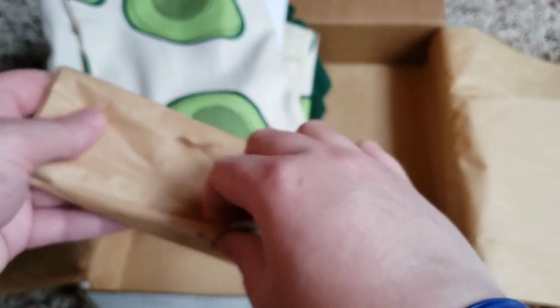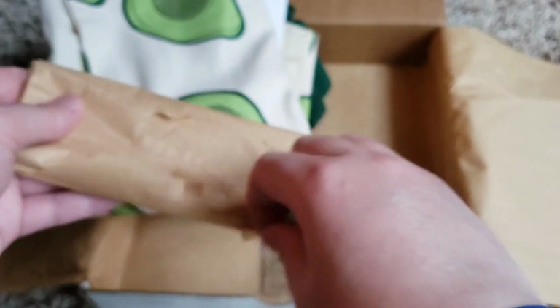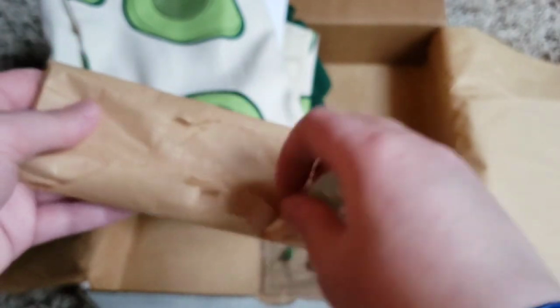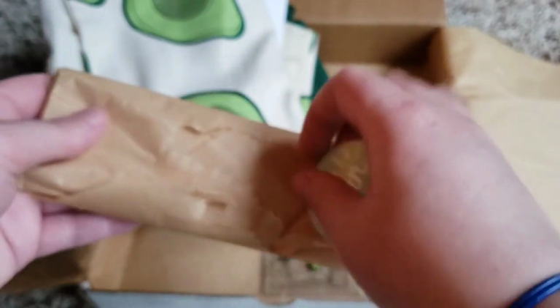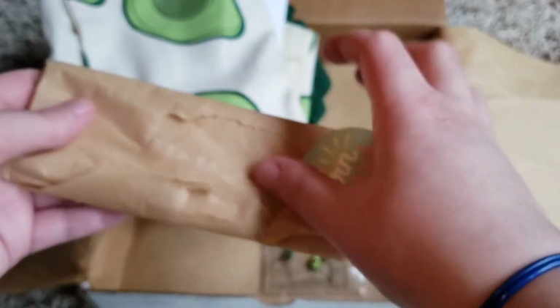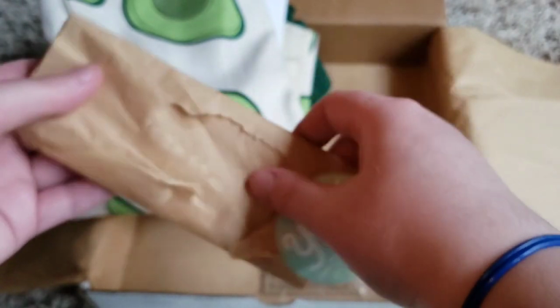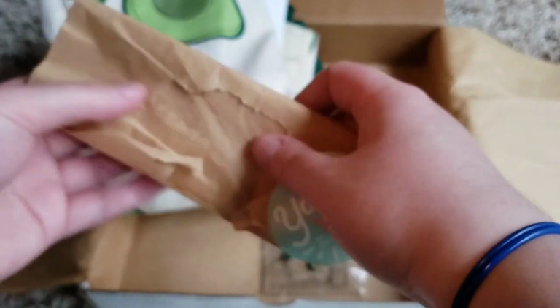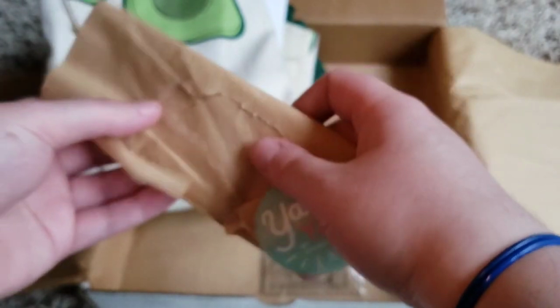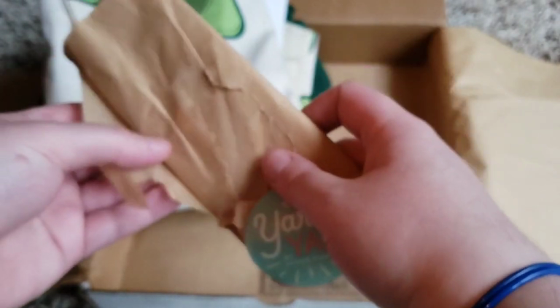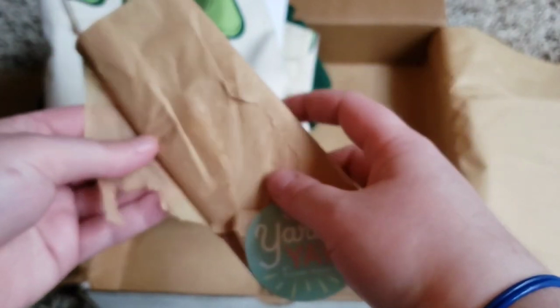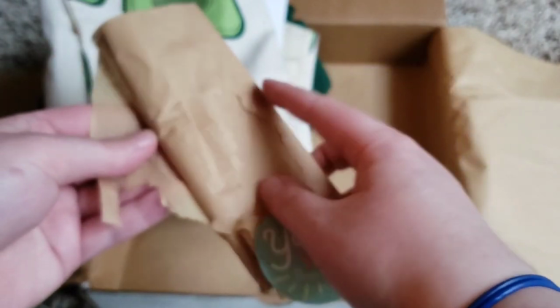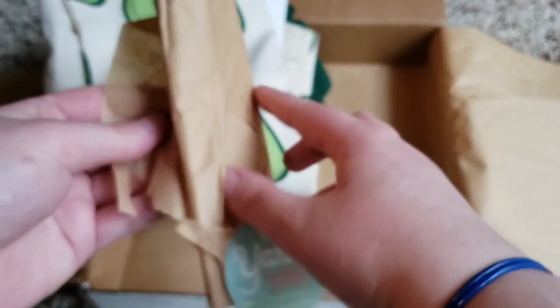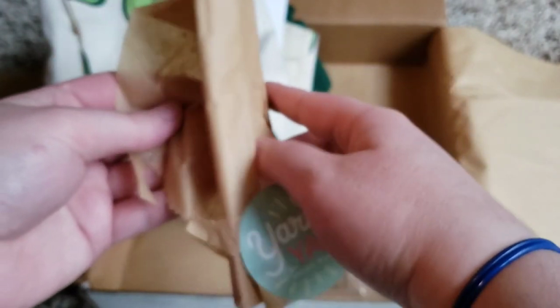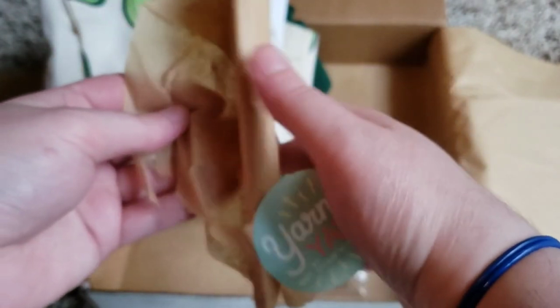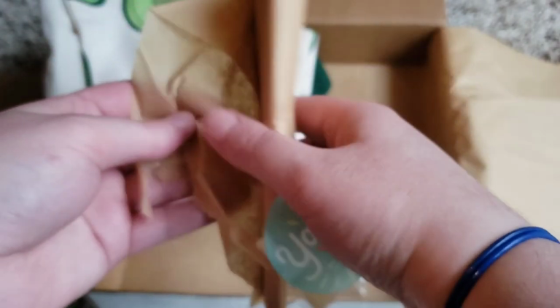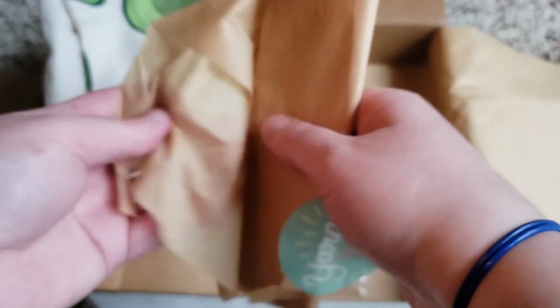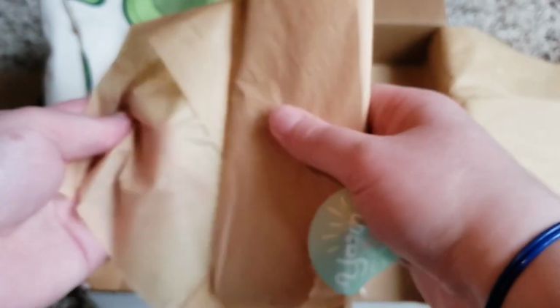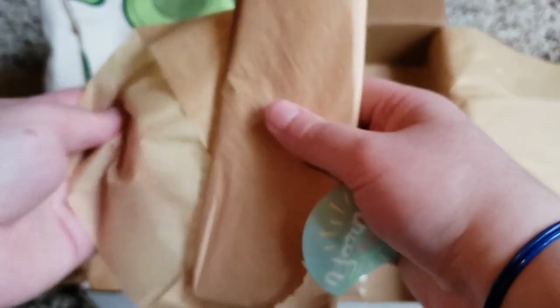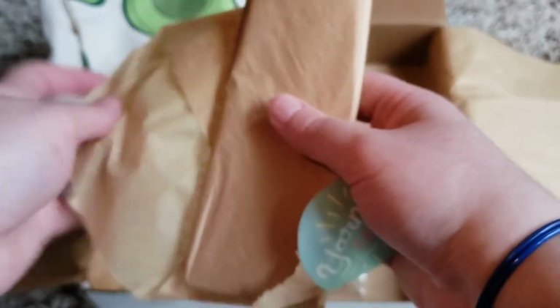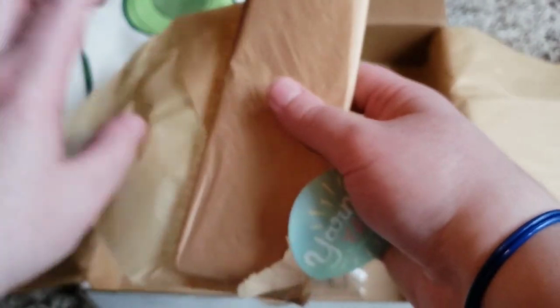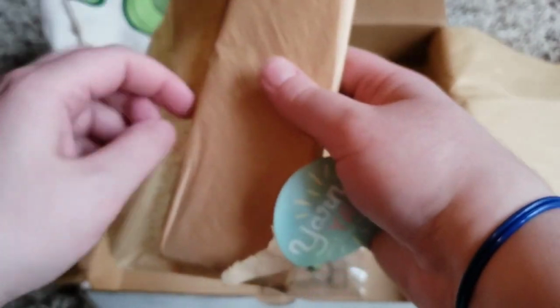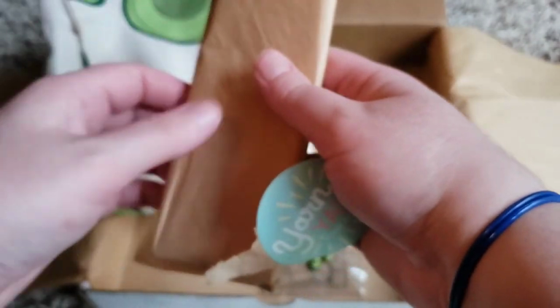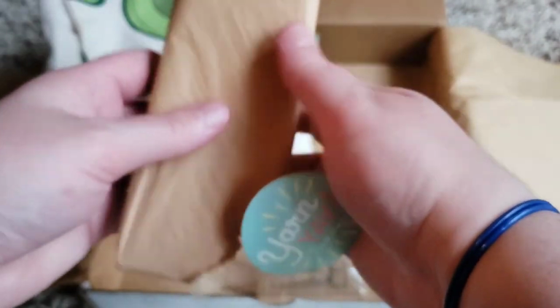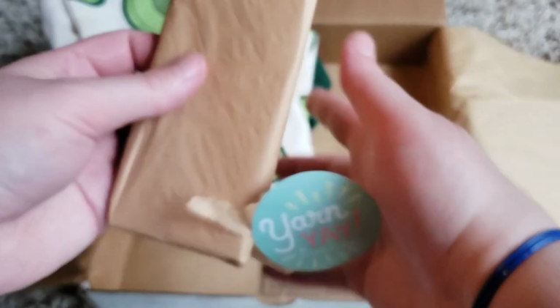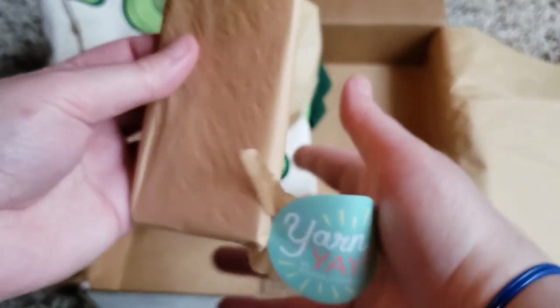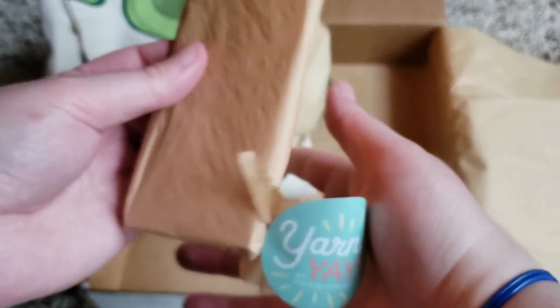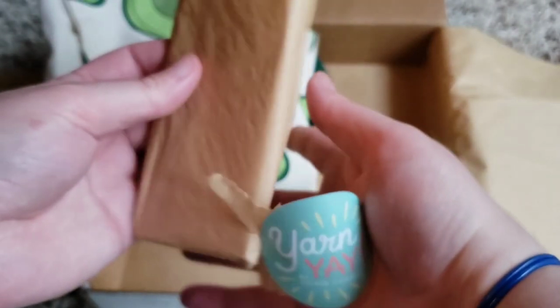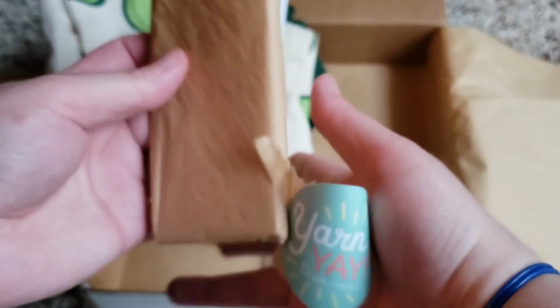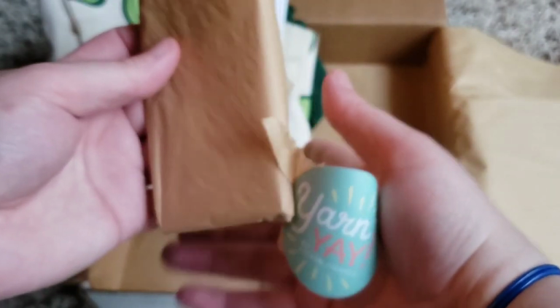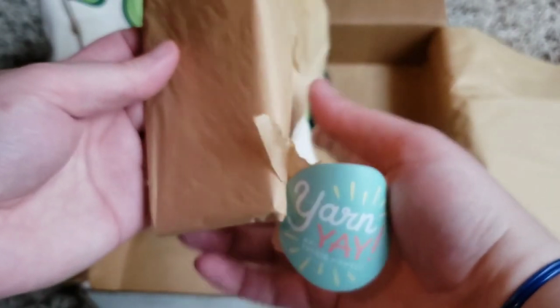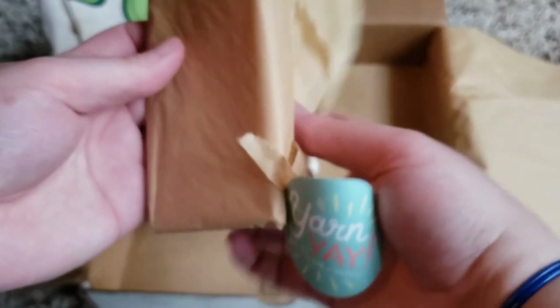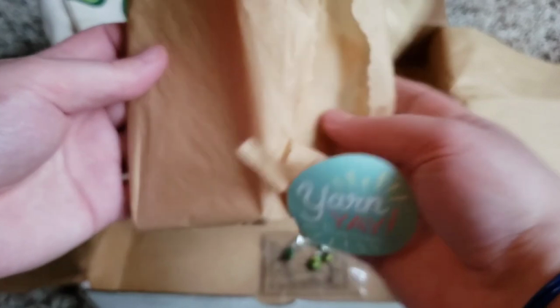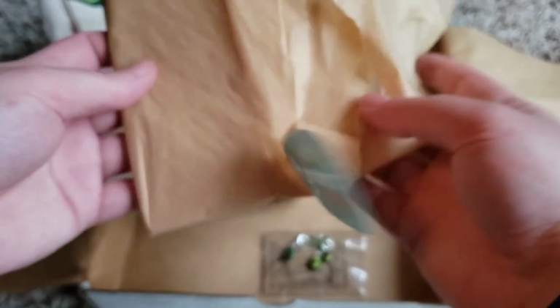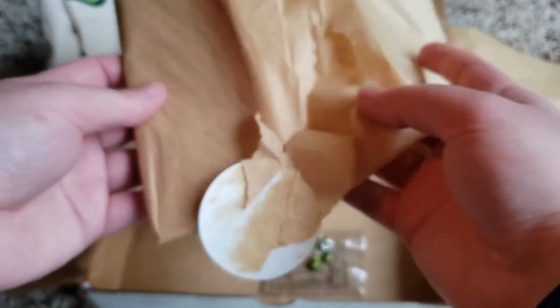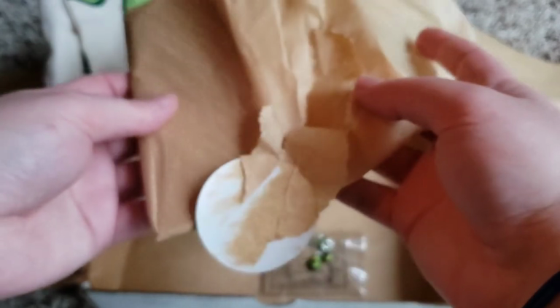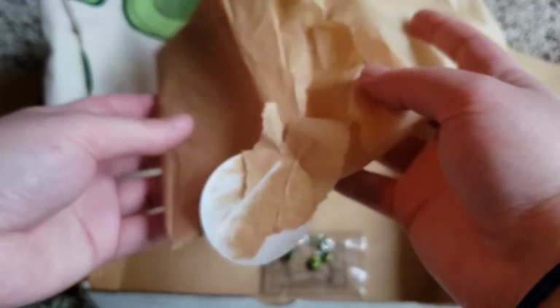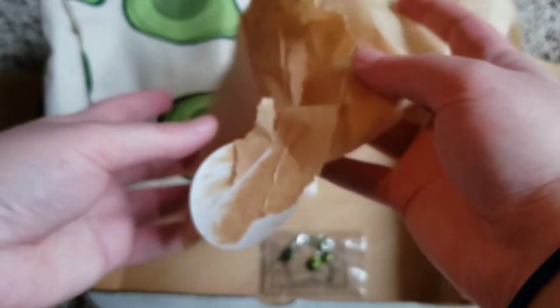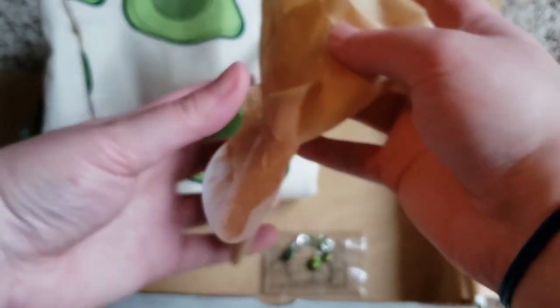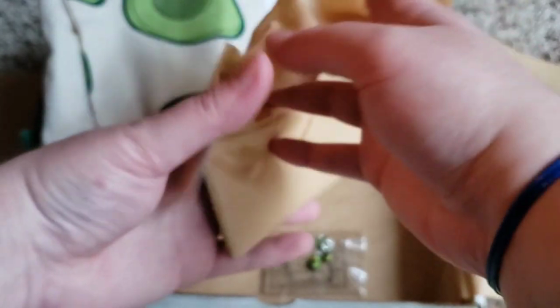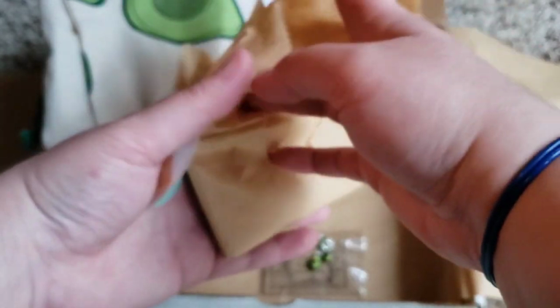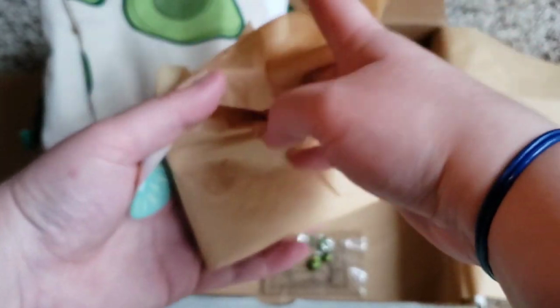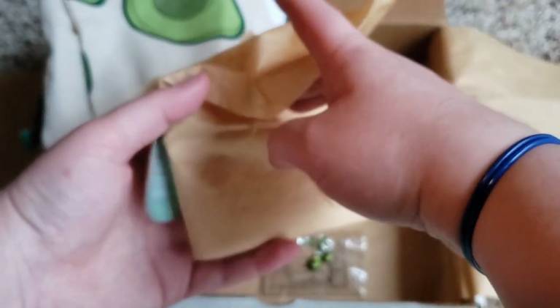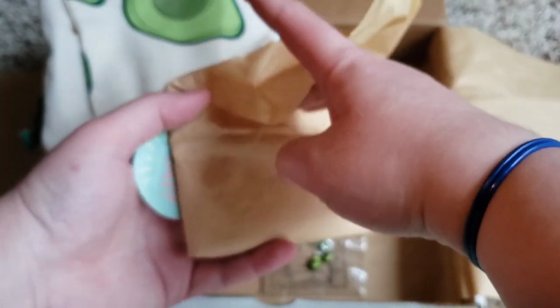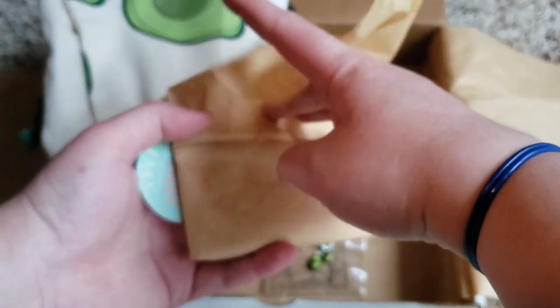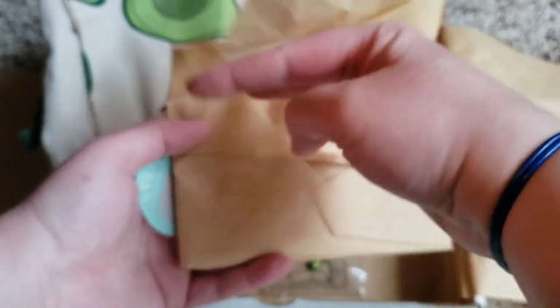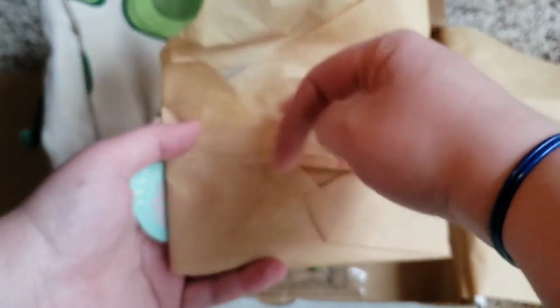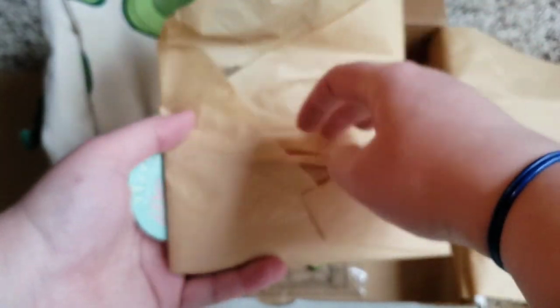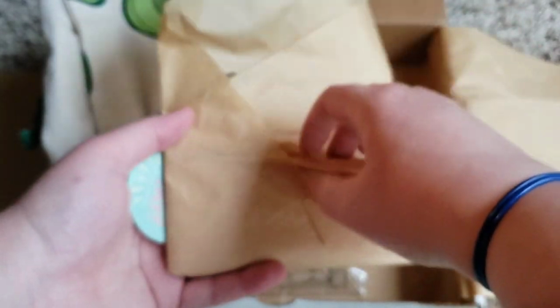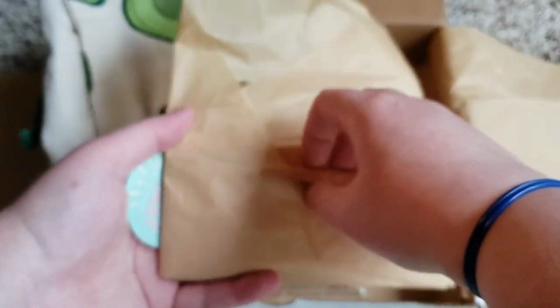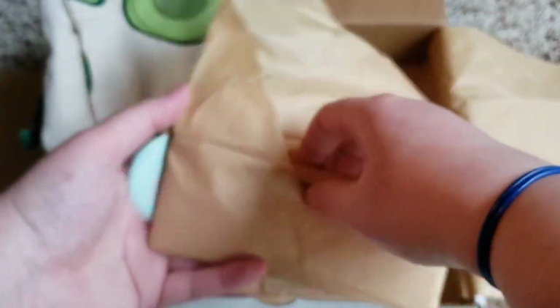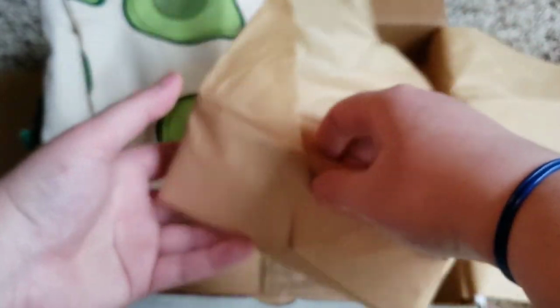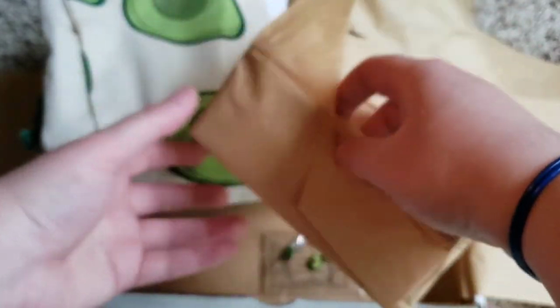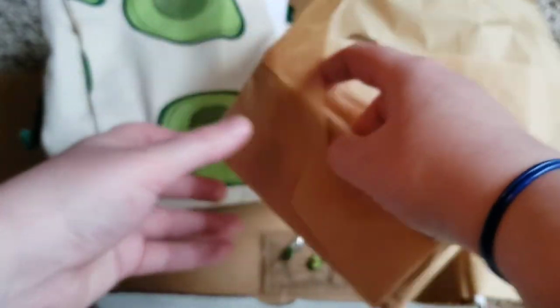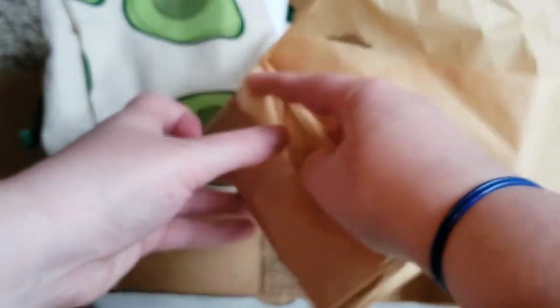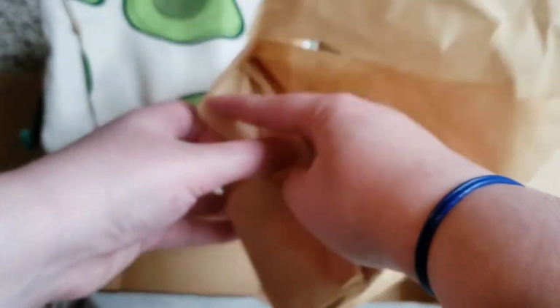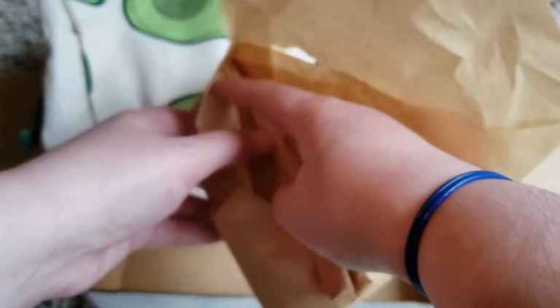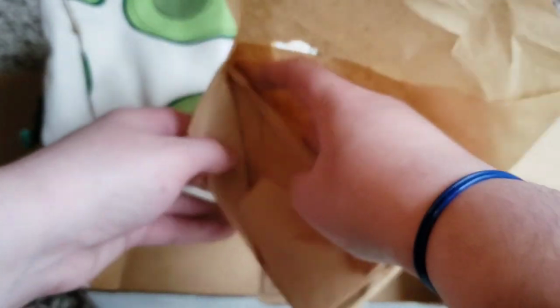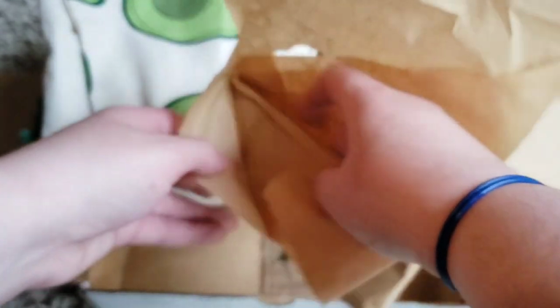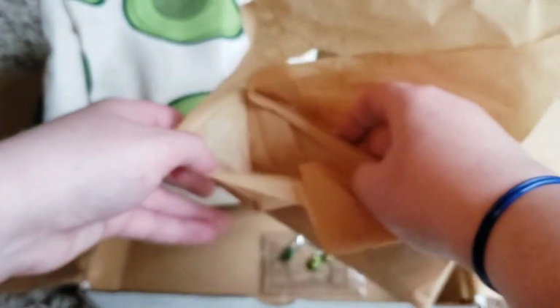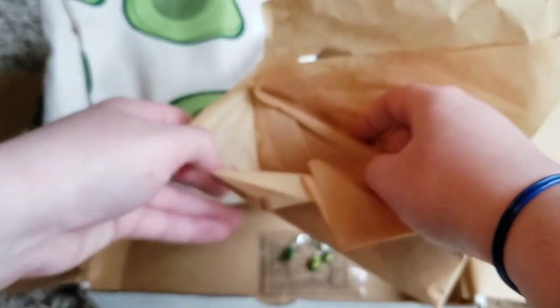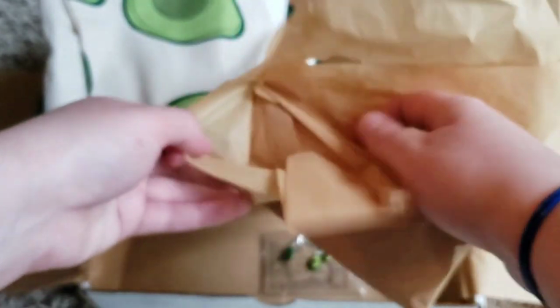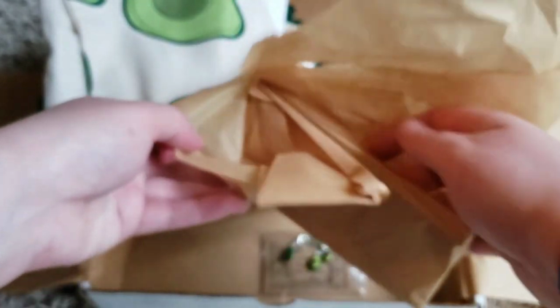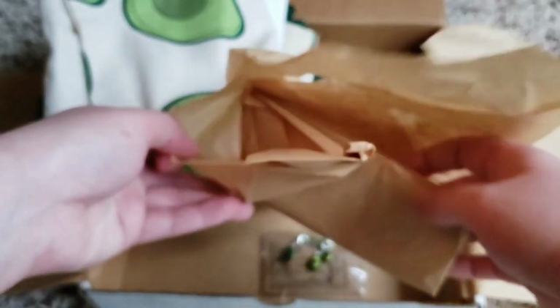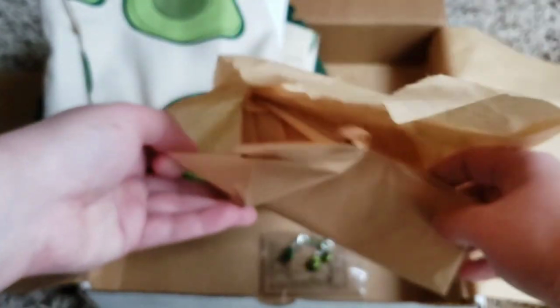This was not a mystery box — they showed what was in the box when they initially released it.